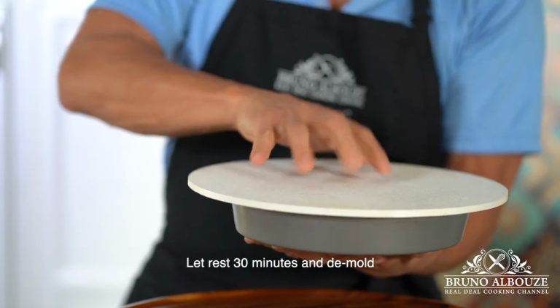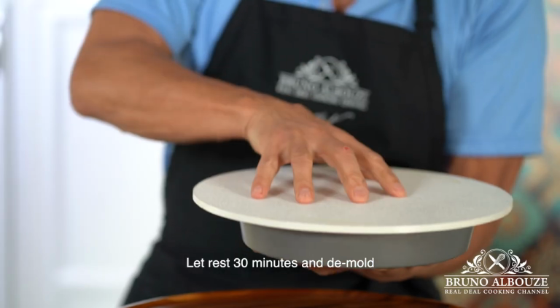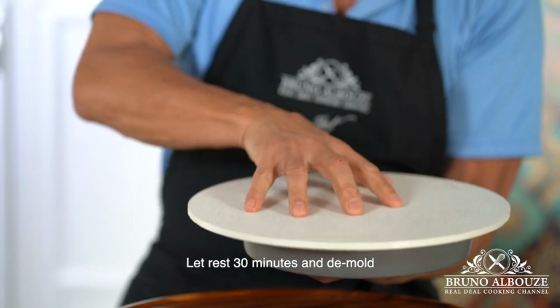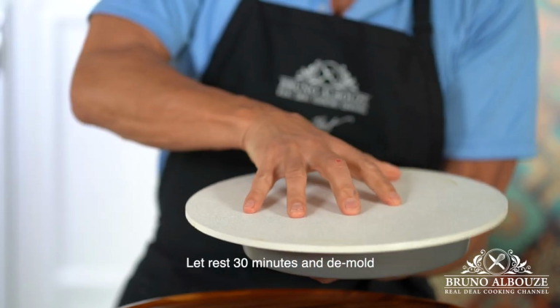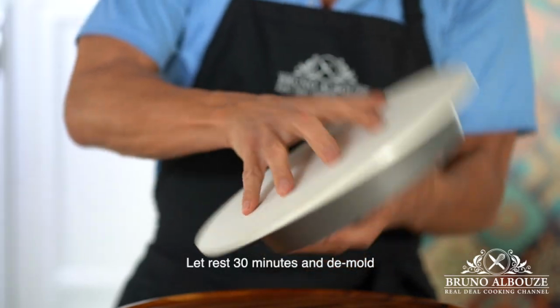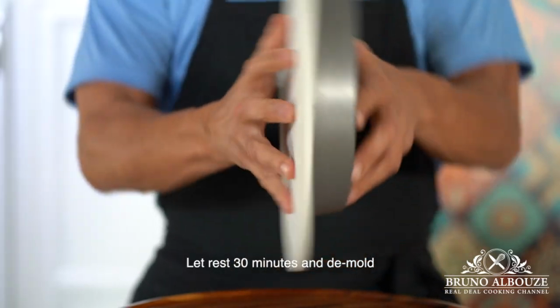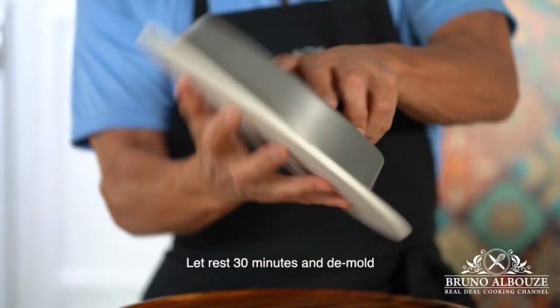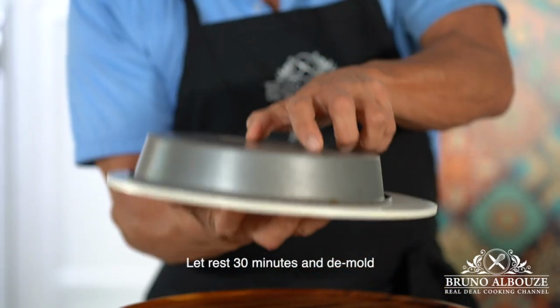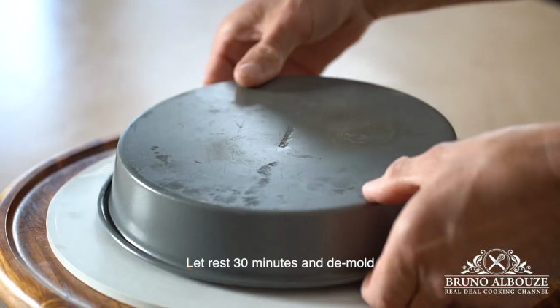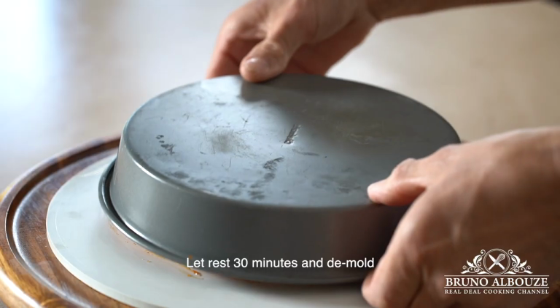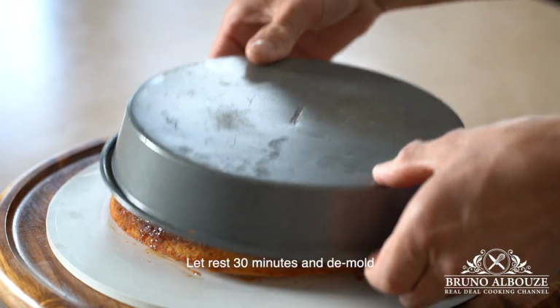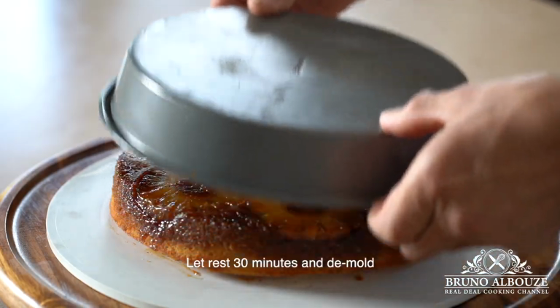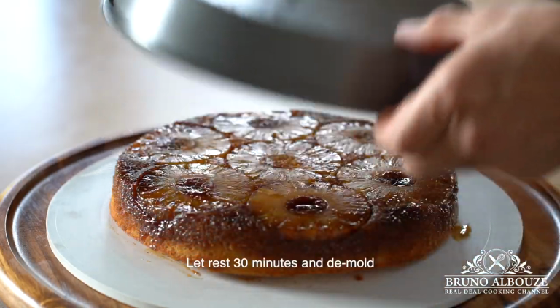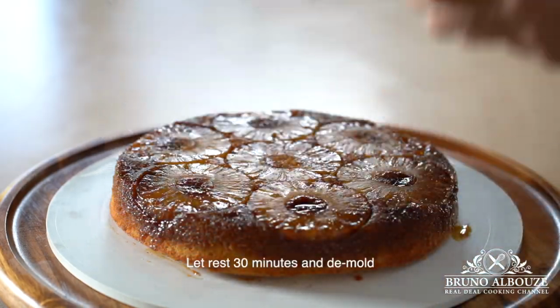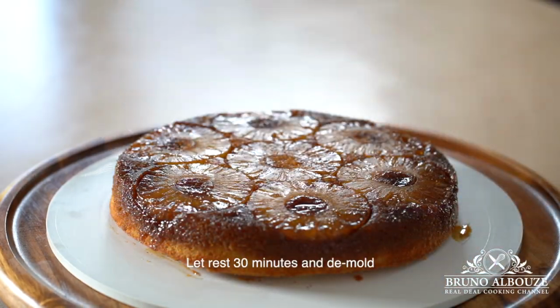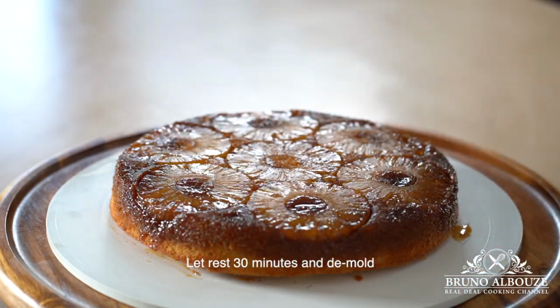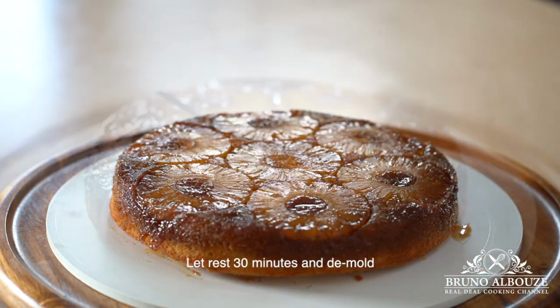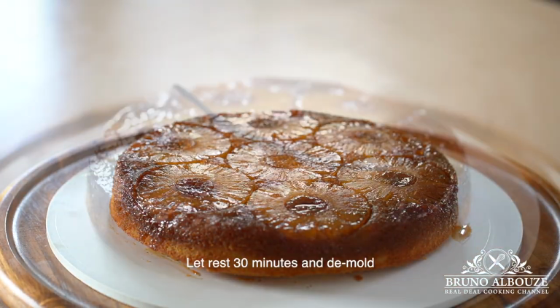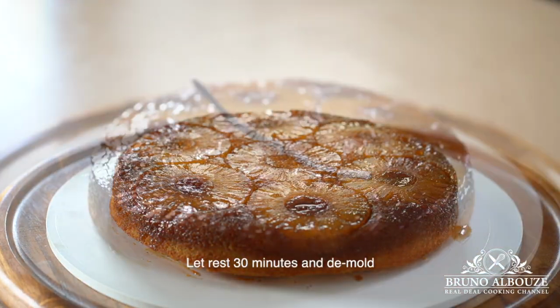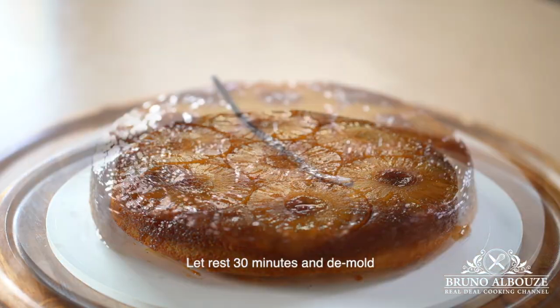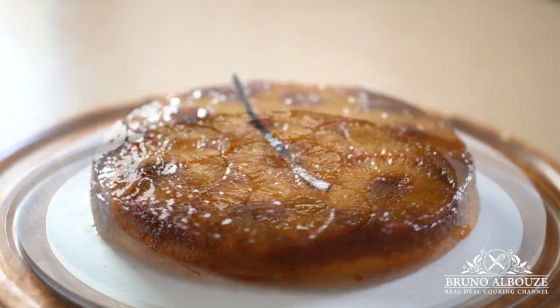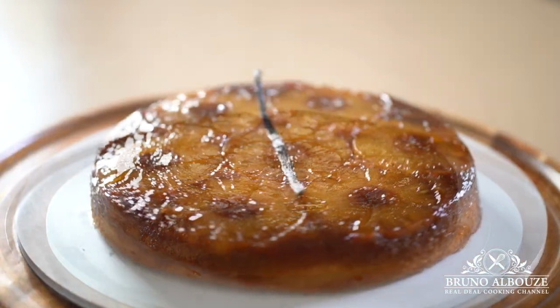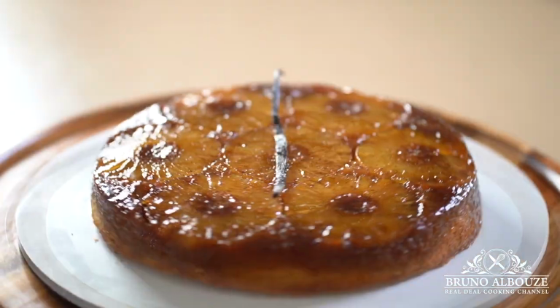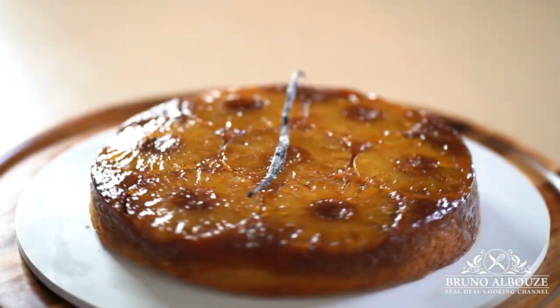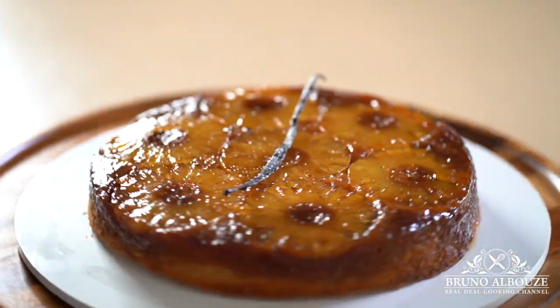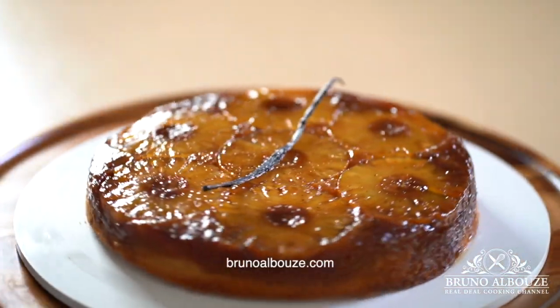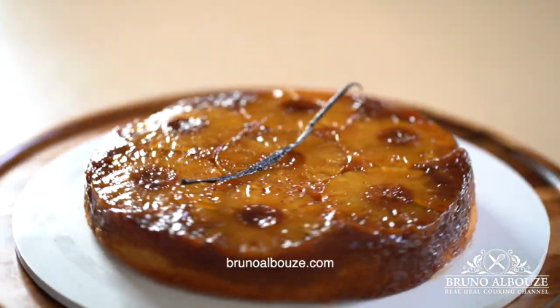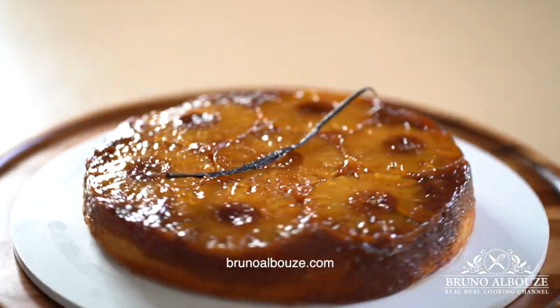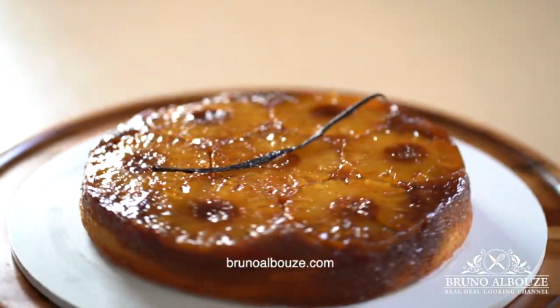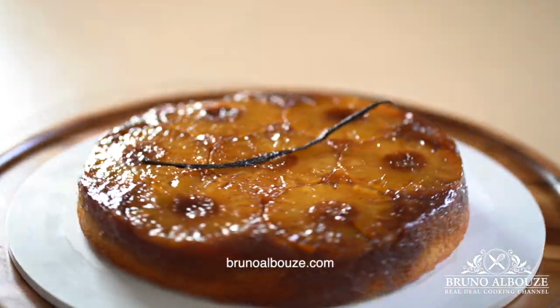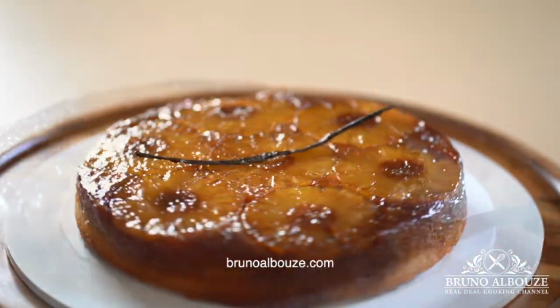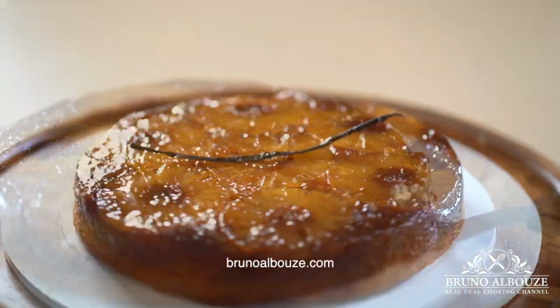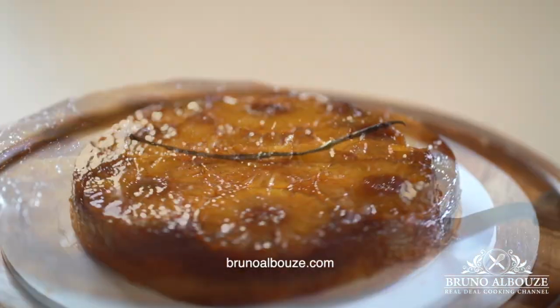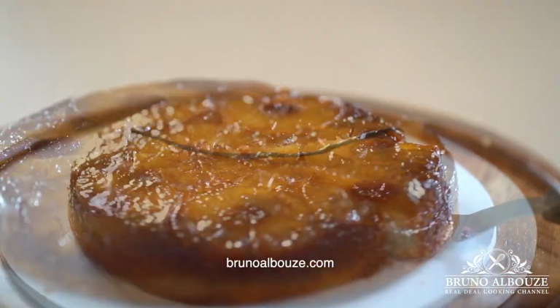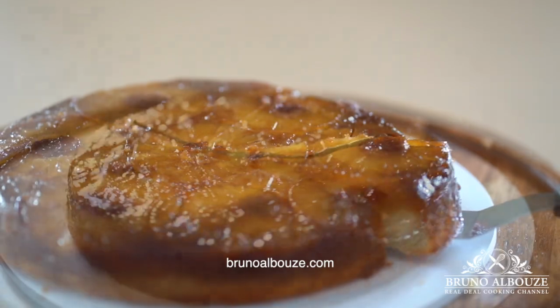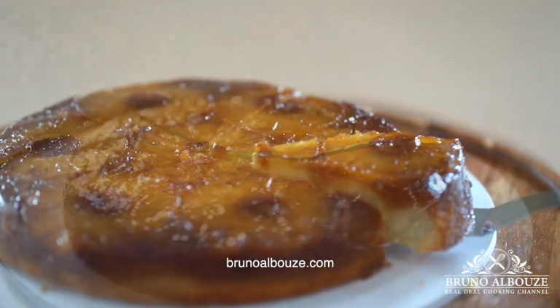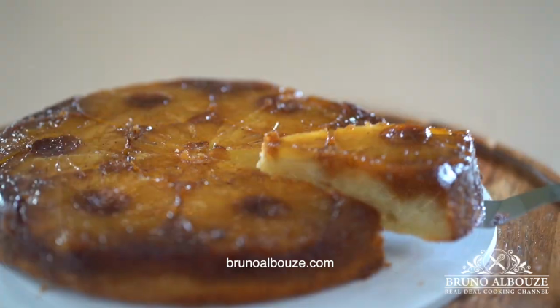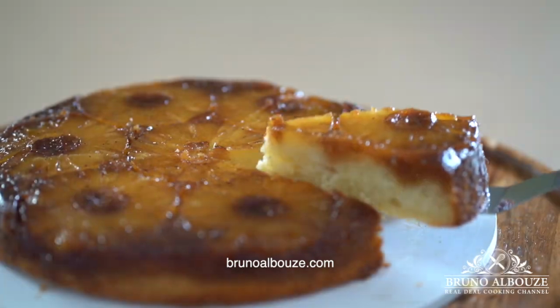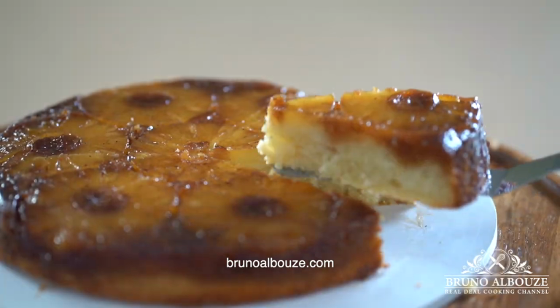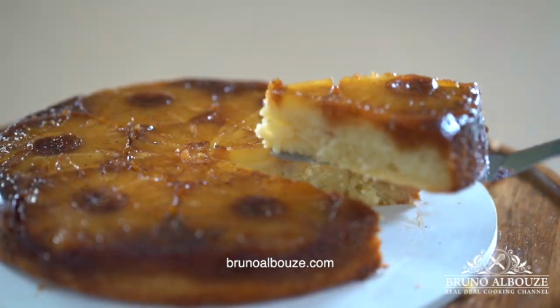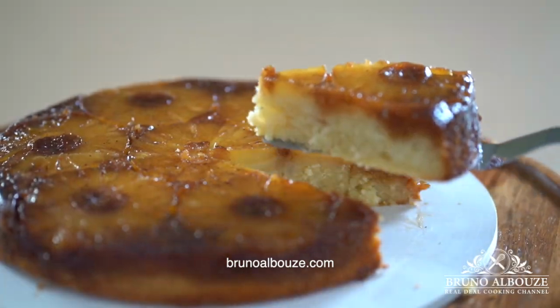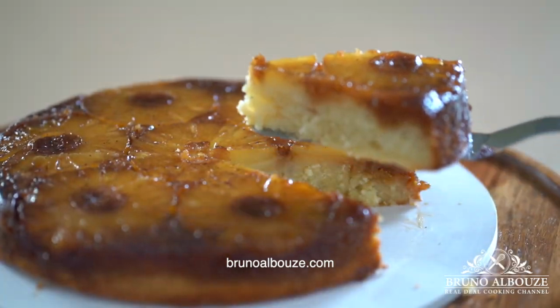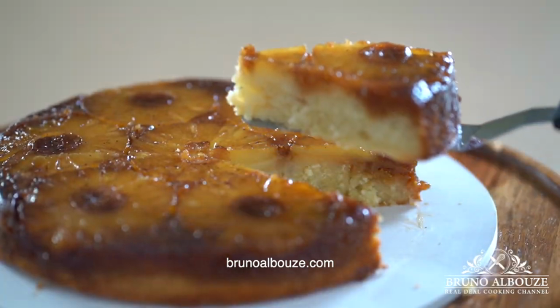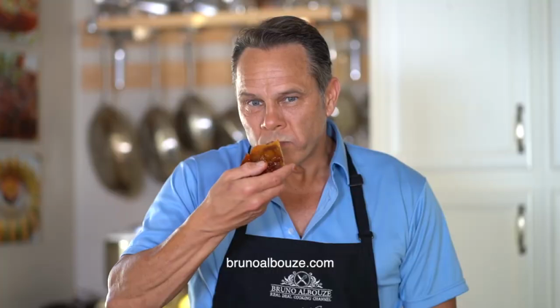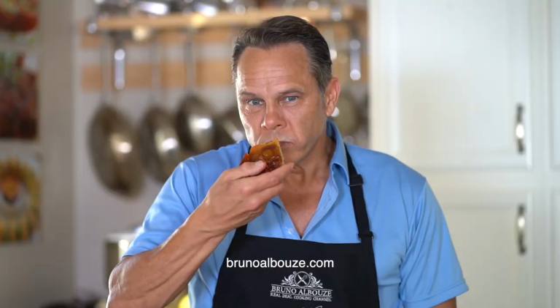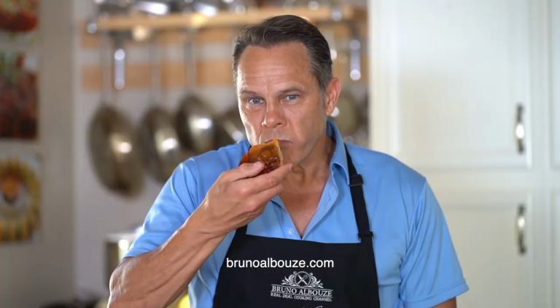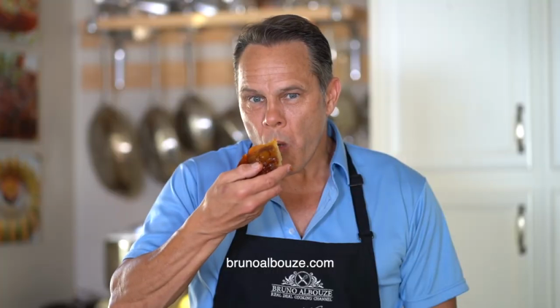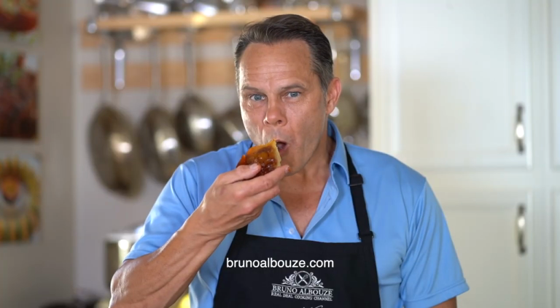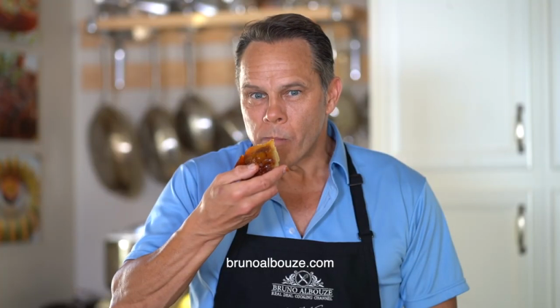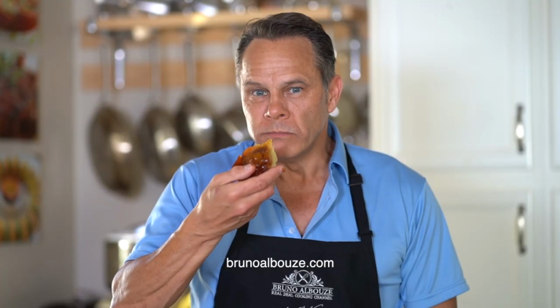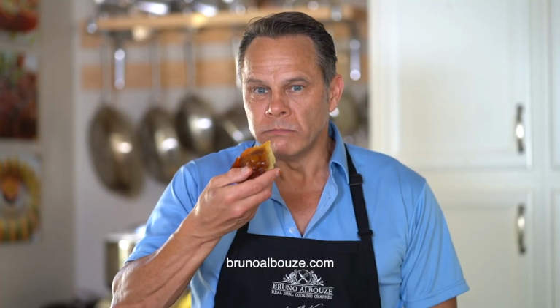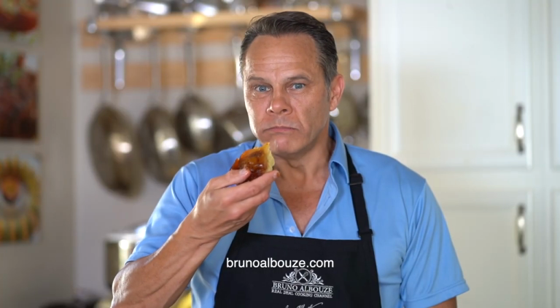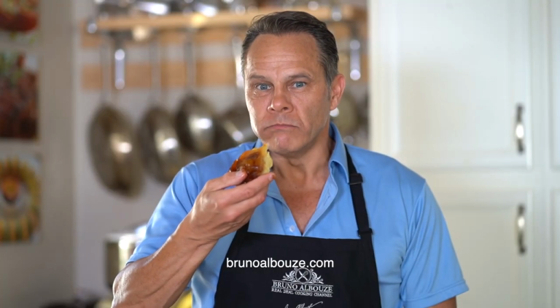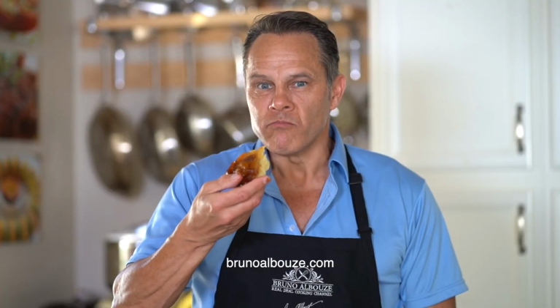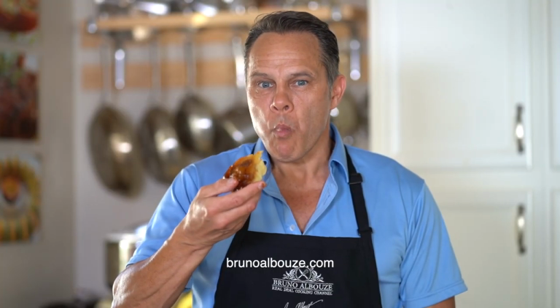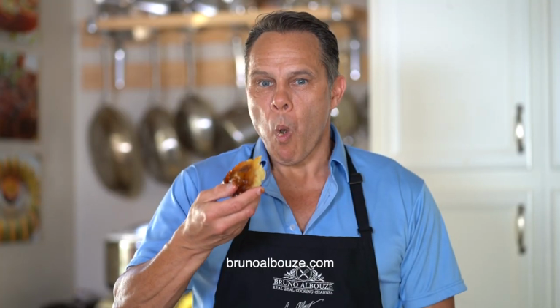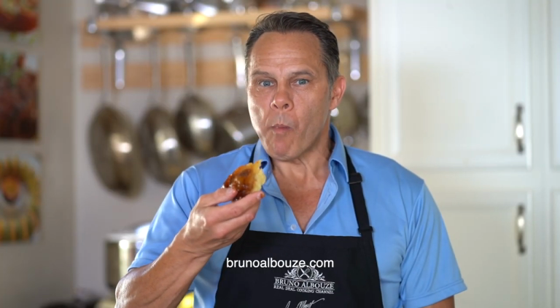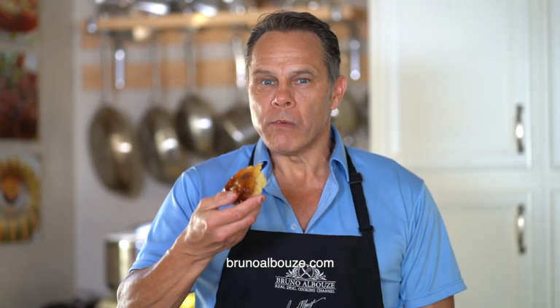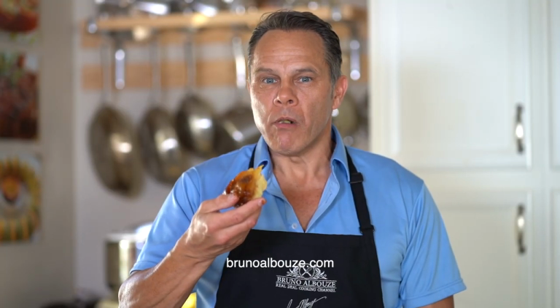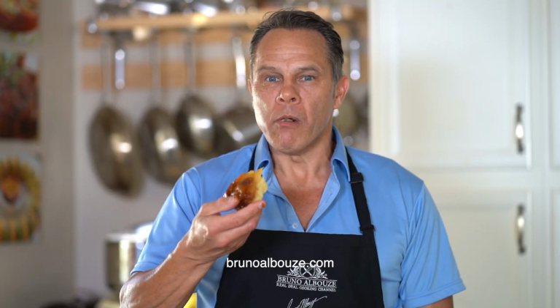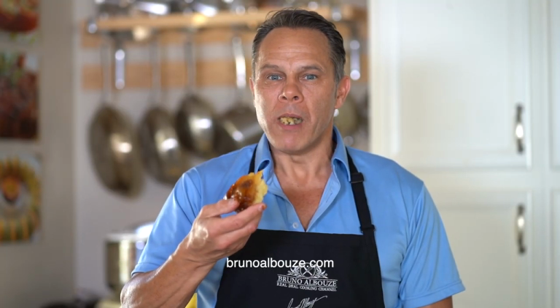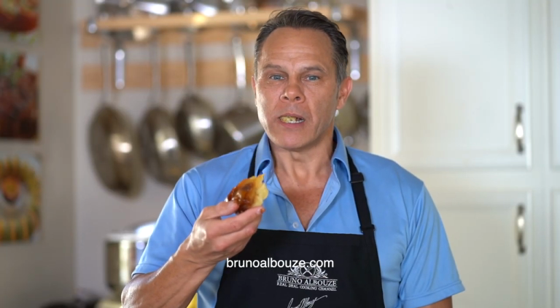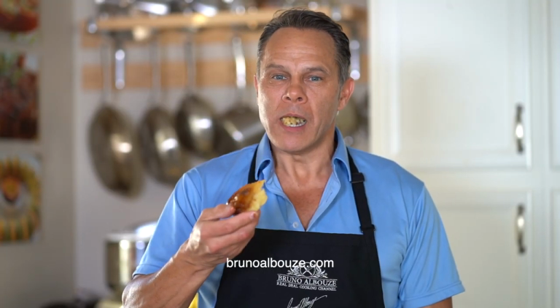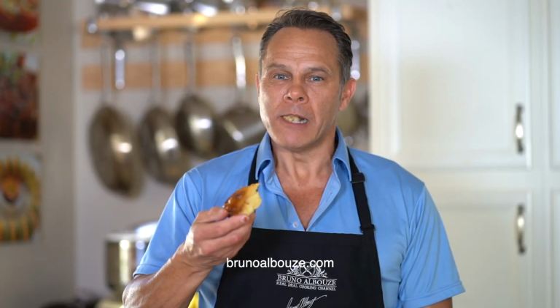Let it rest 30 minutes, demold, and enjoy. Mmm, oh my god!